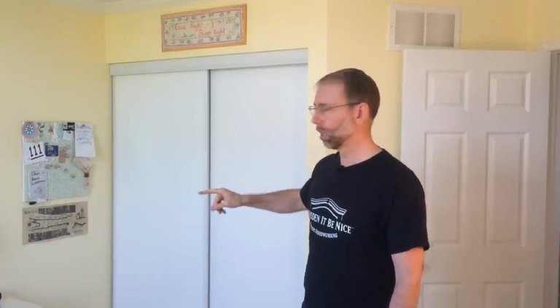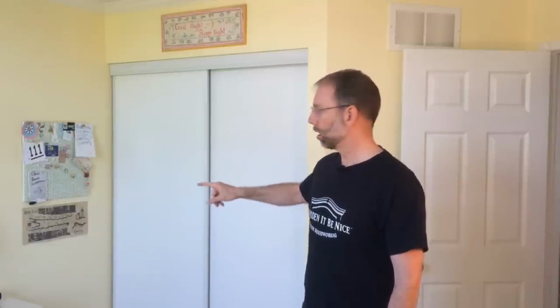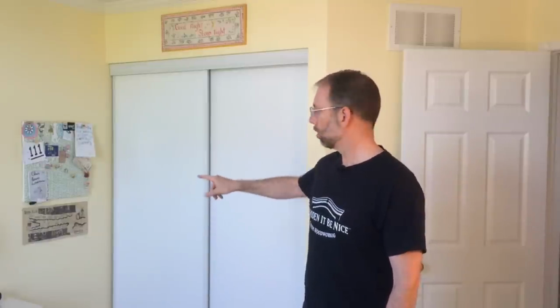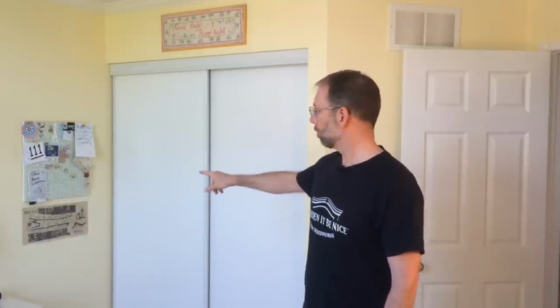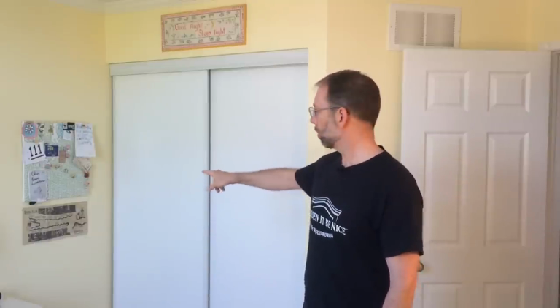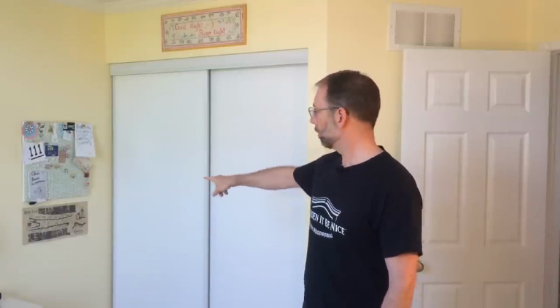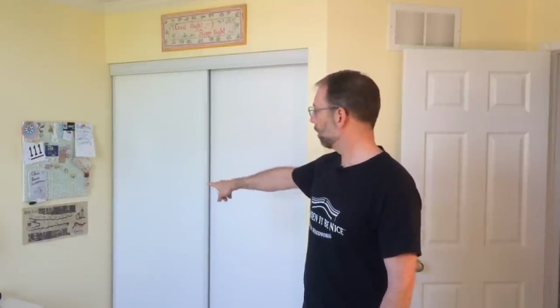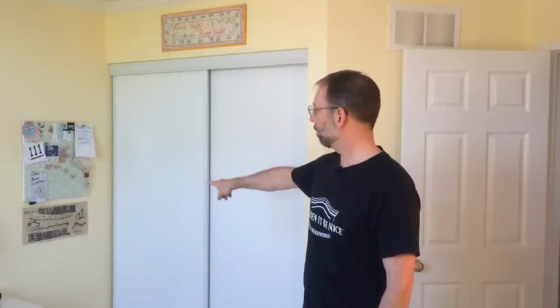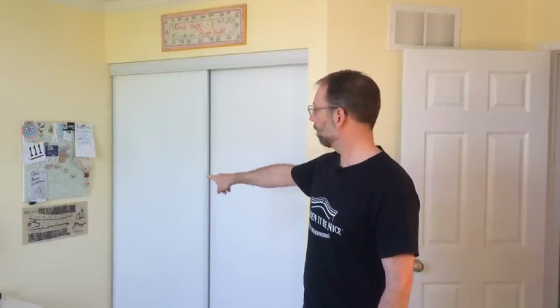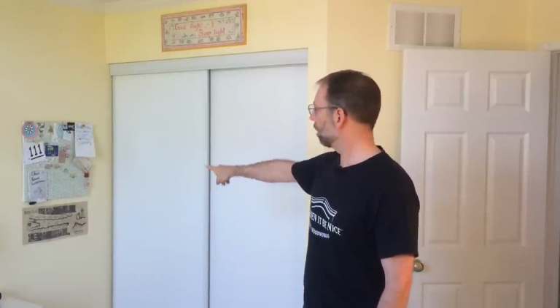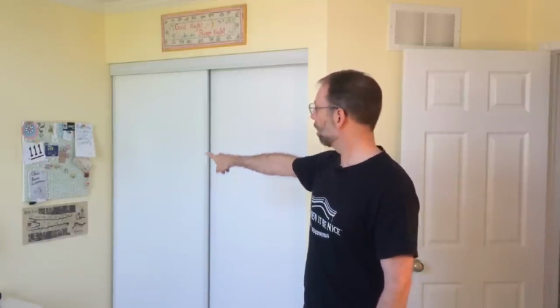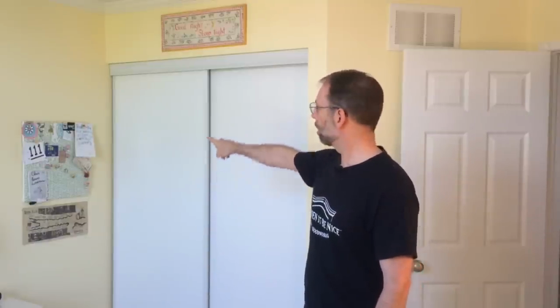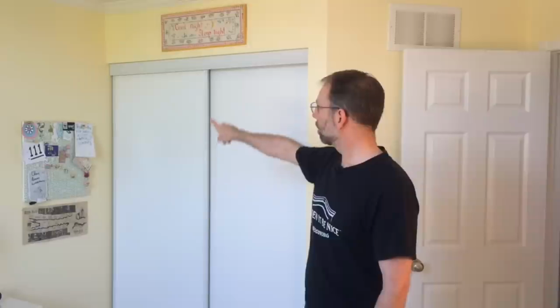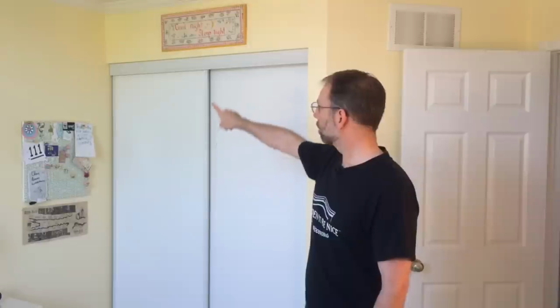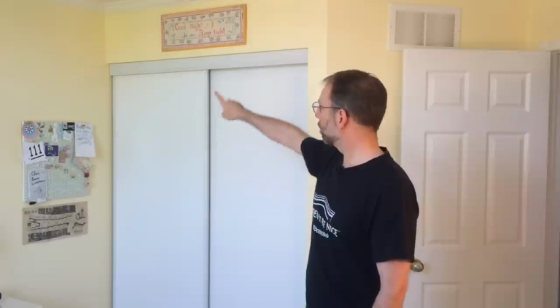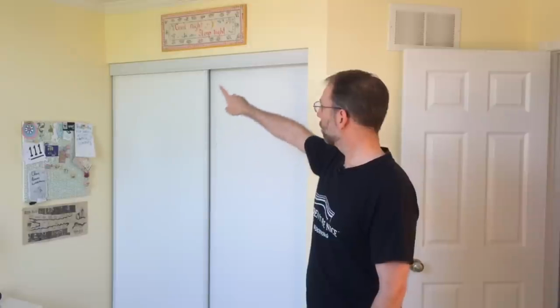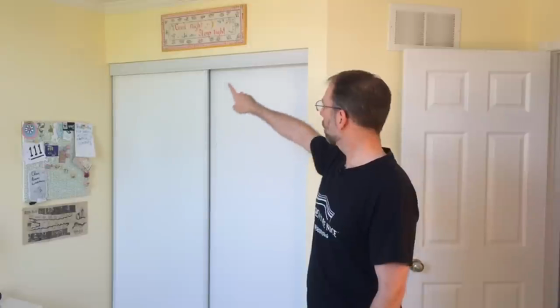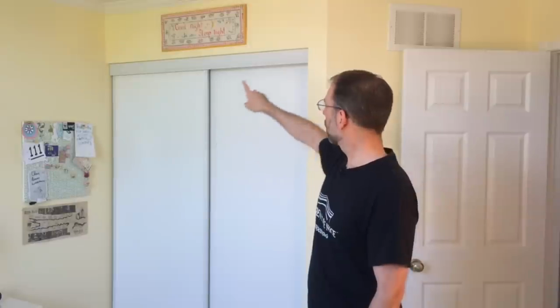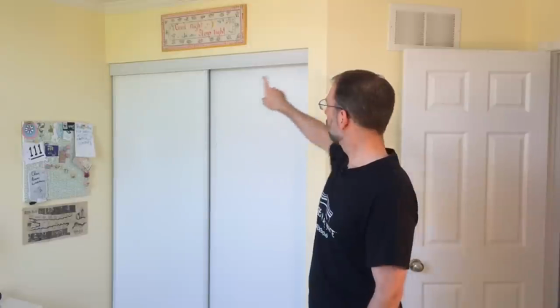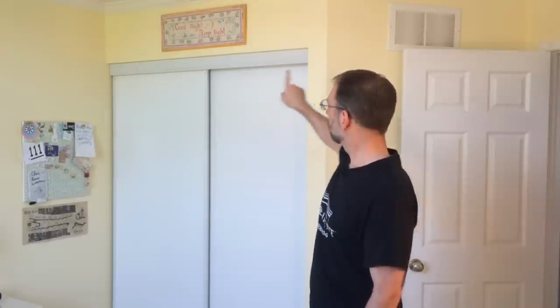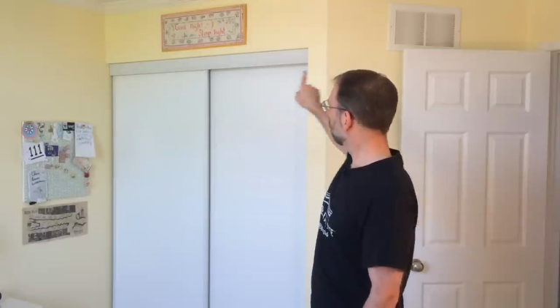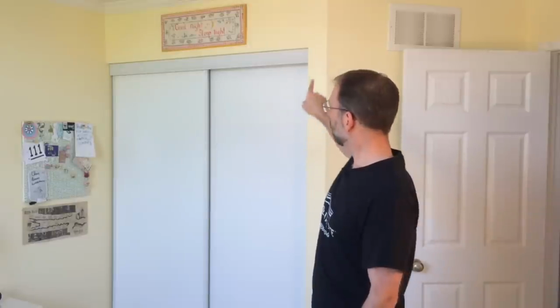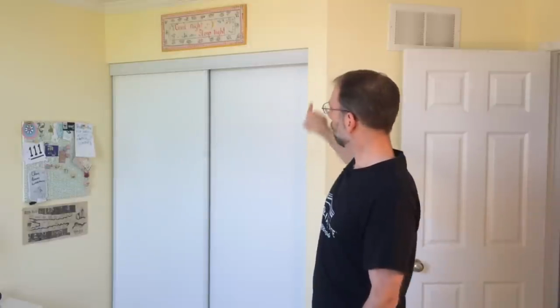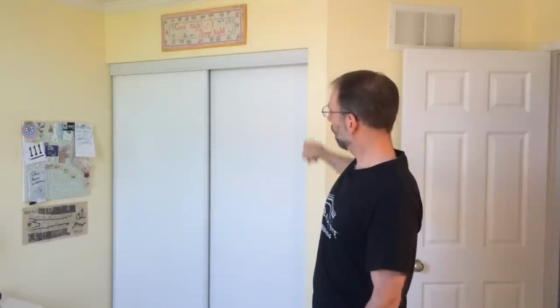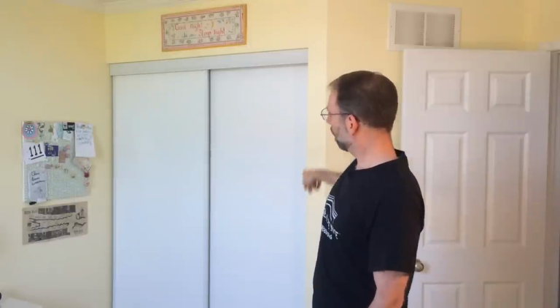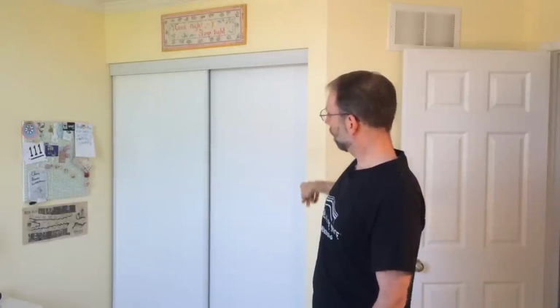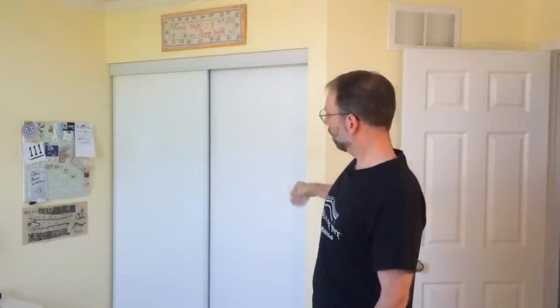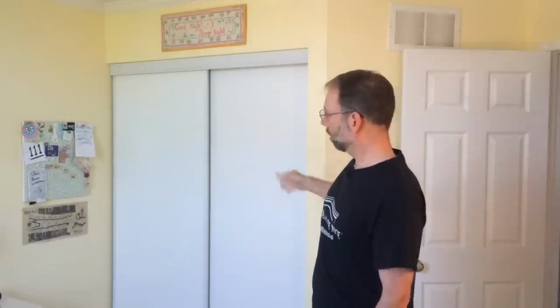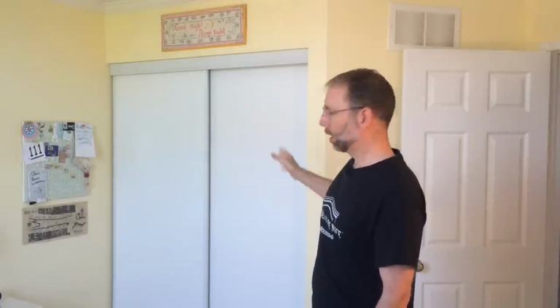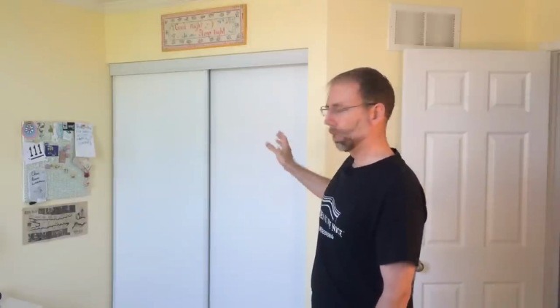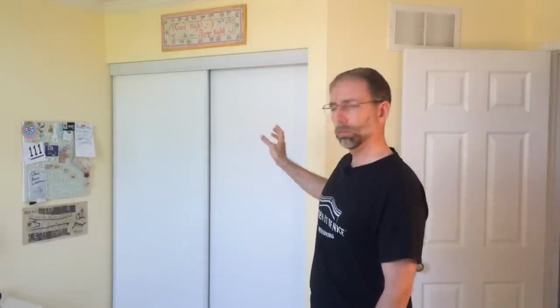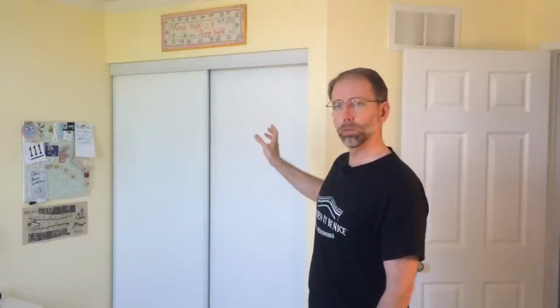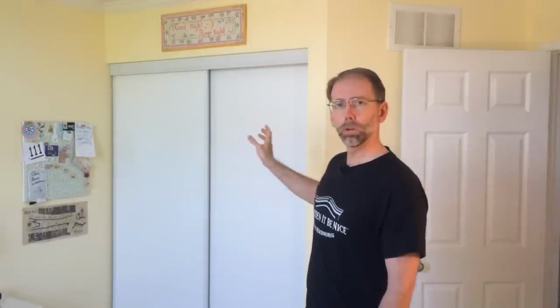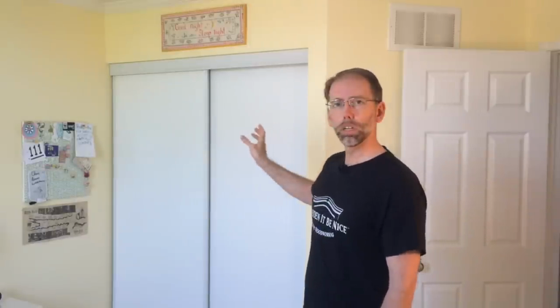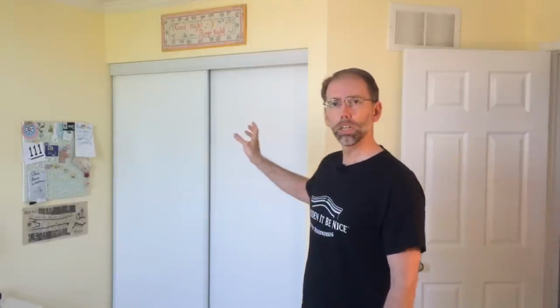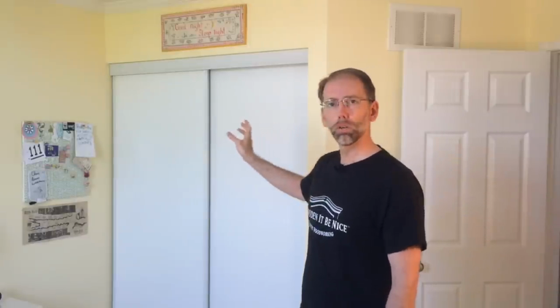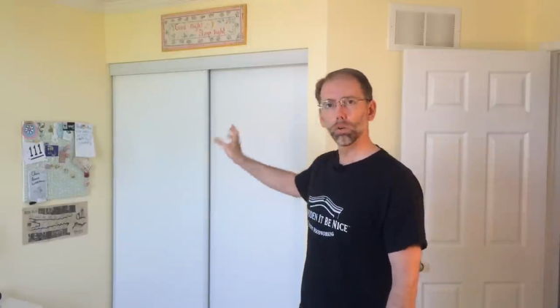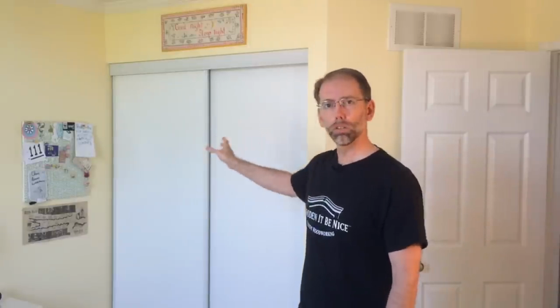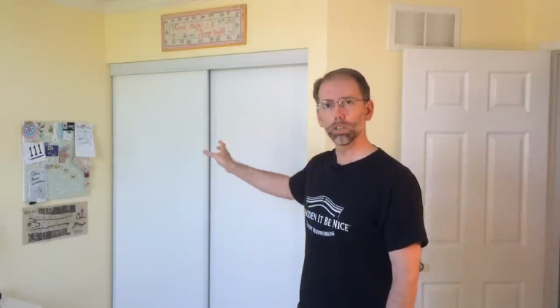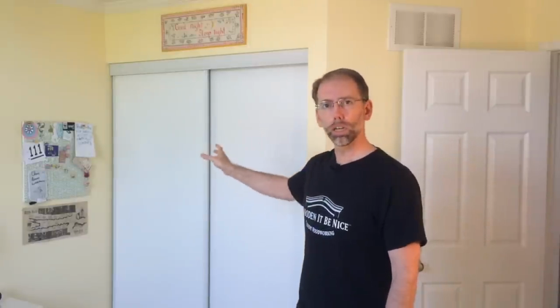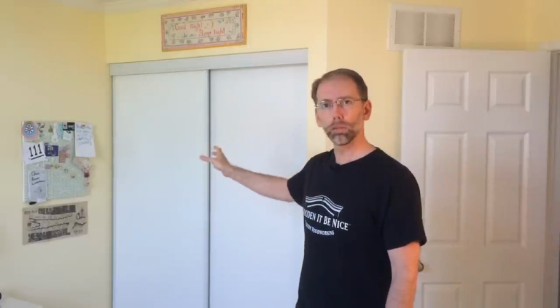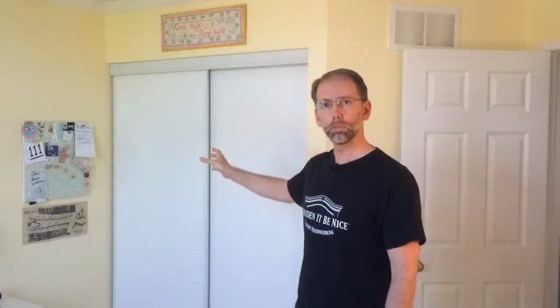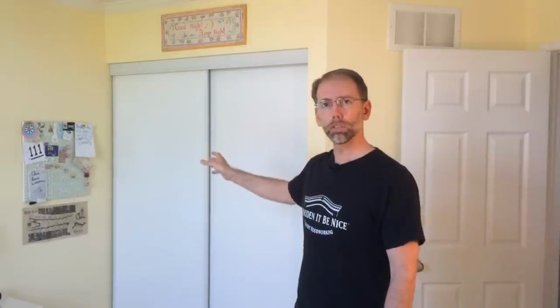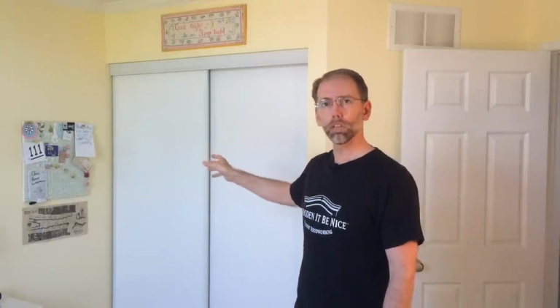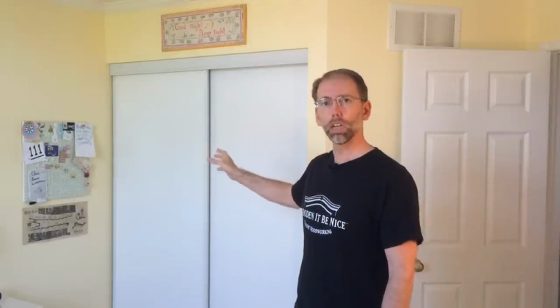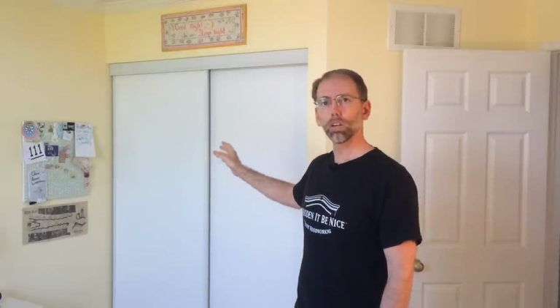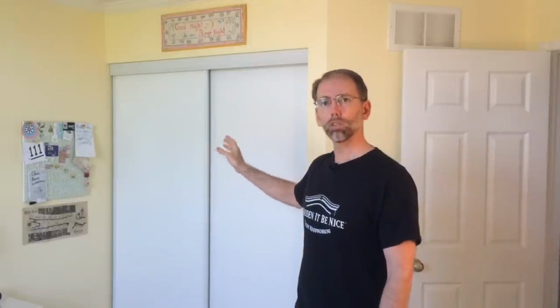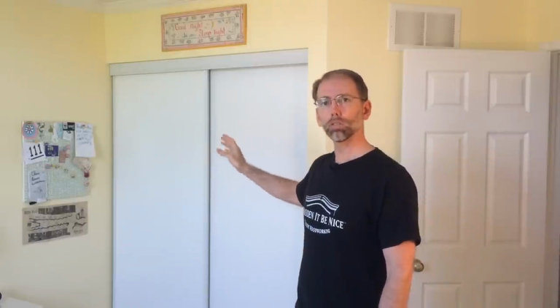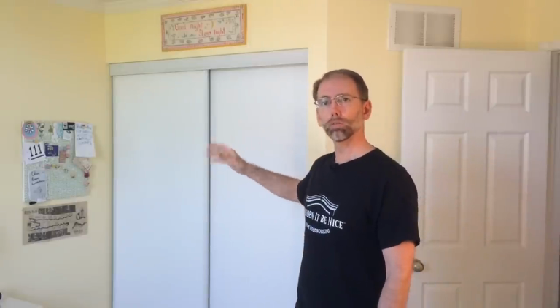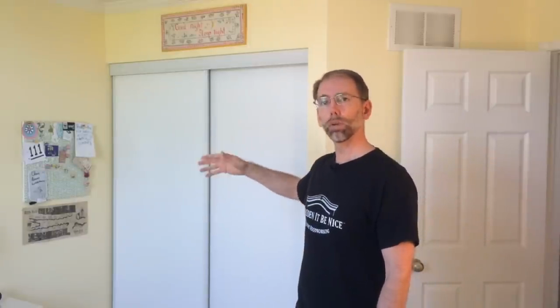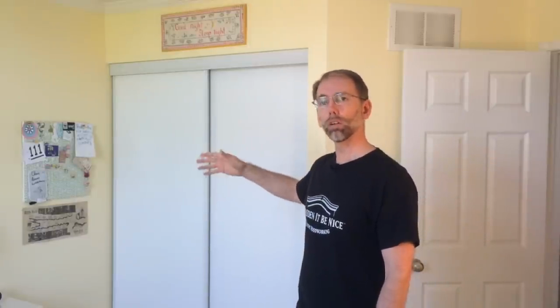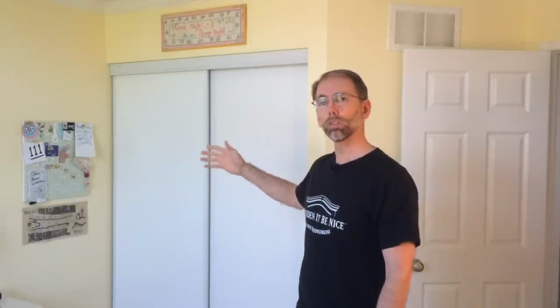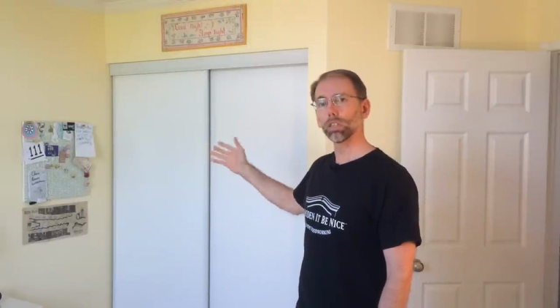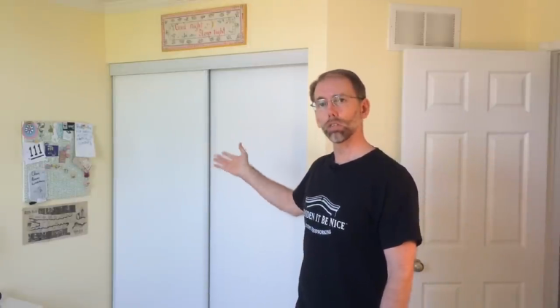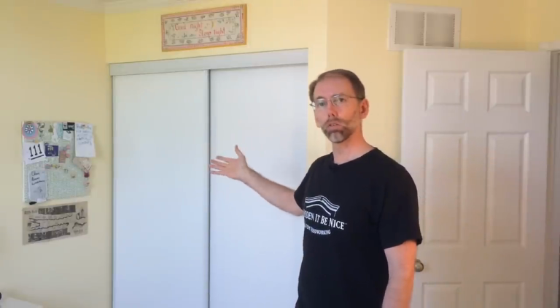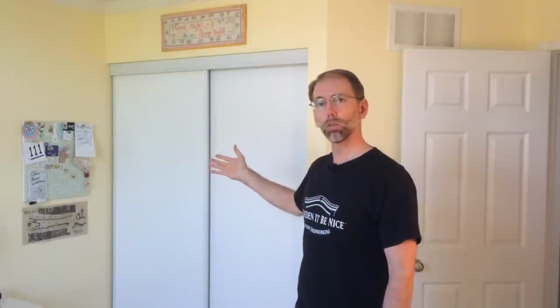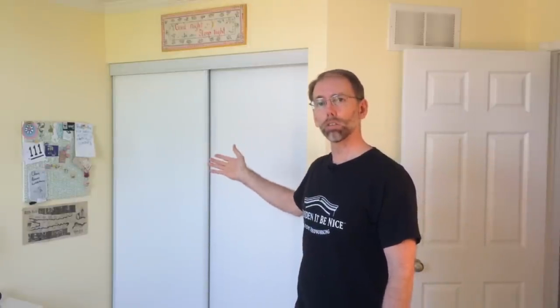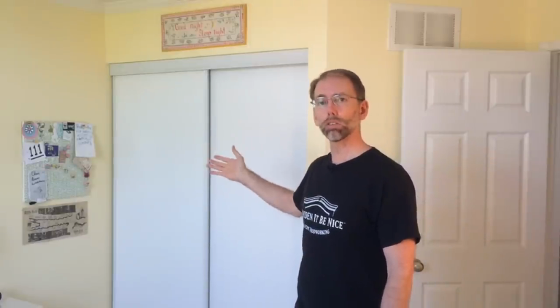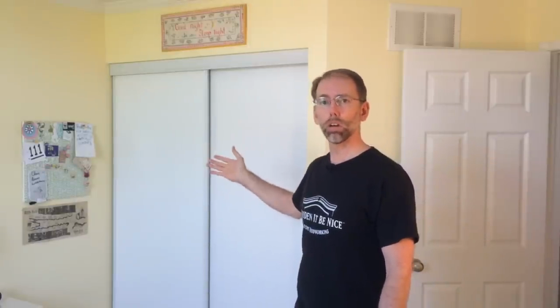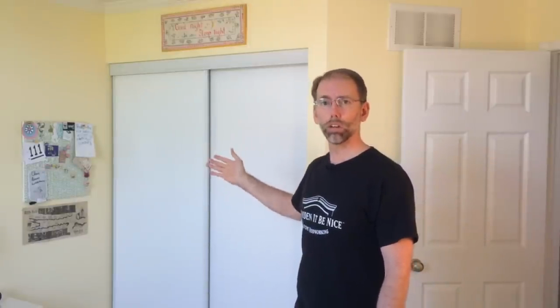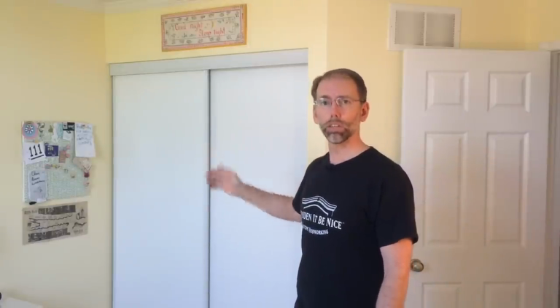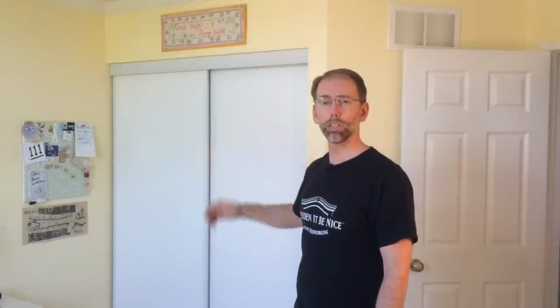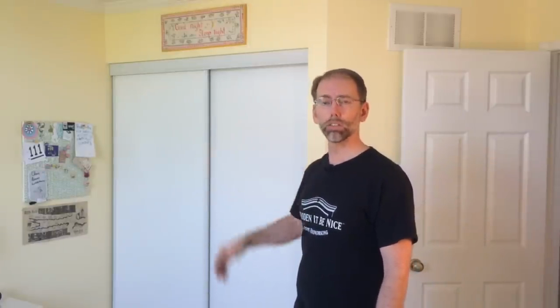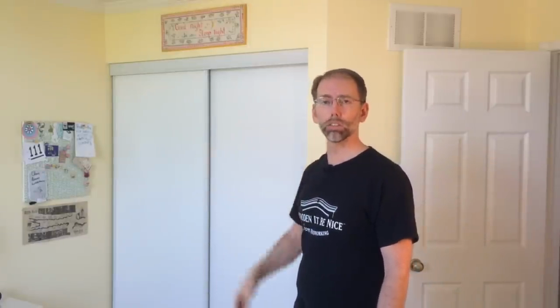What I'll be doing is putting in framing here, putting in door jambs, and also mounting the doors on the hinges.